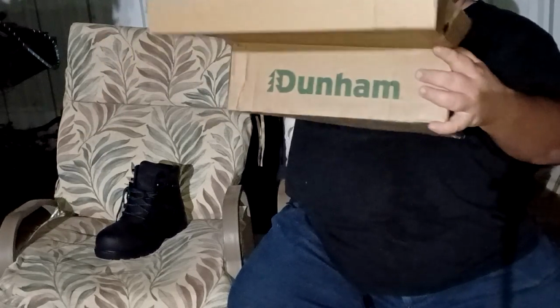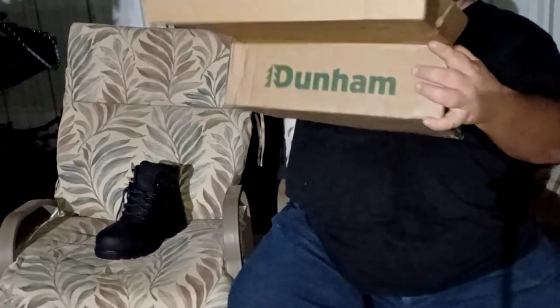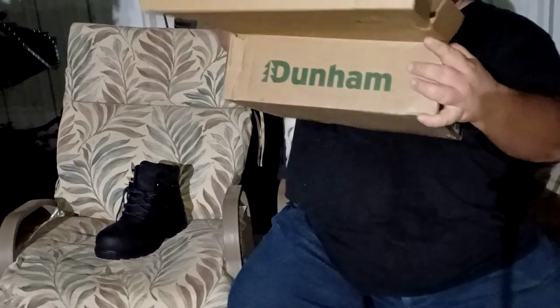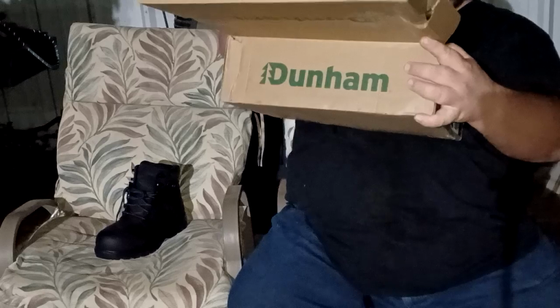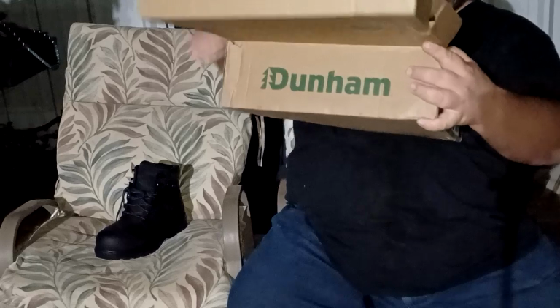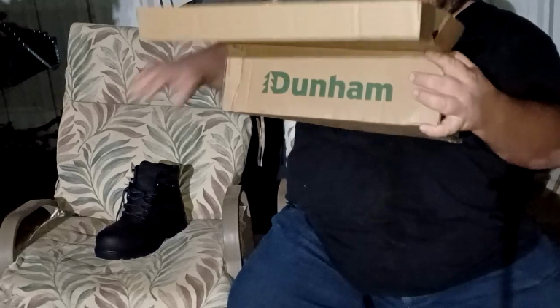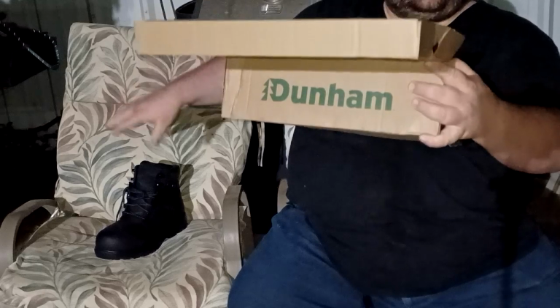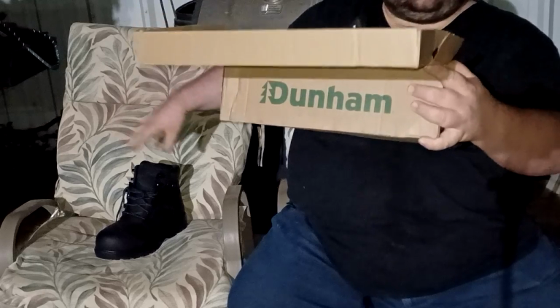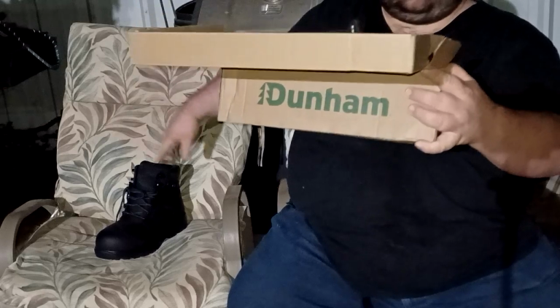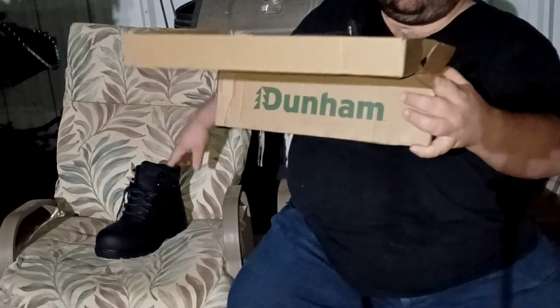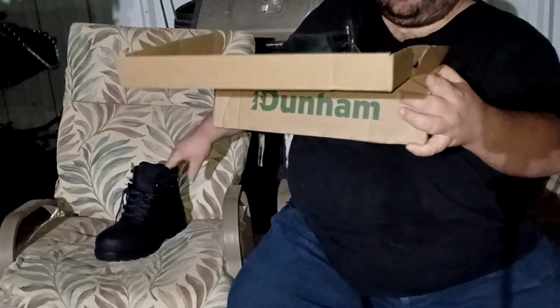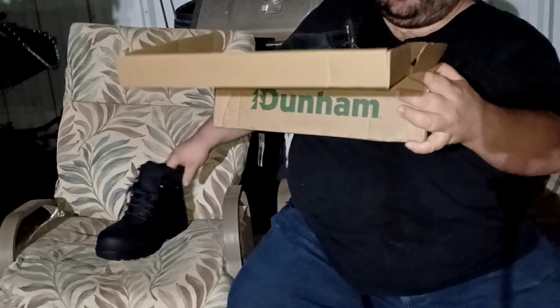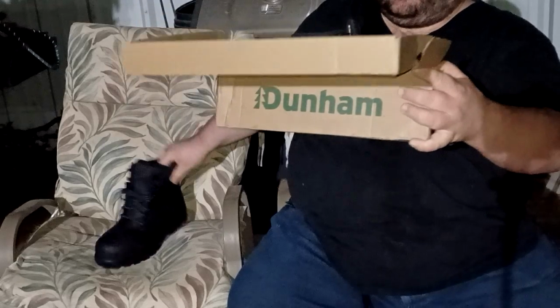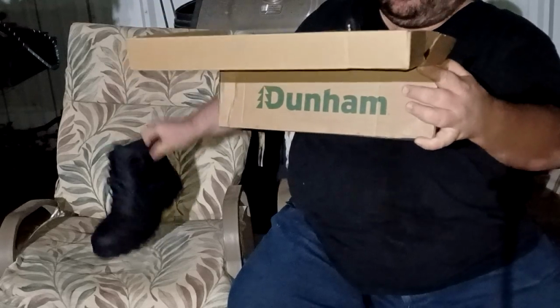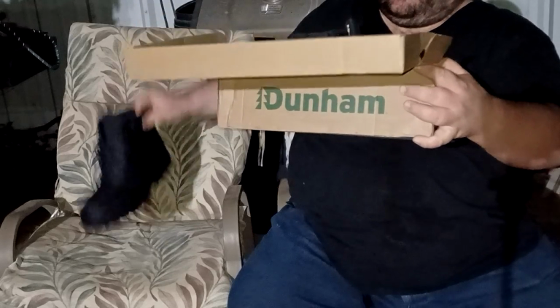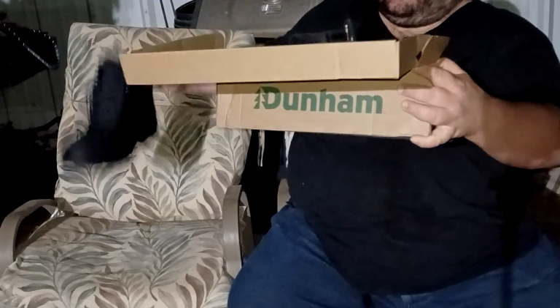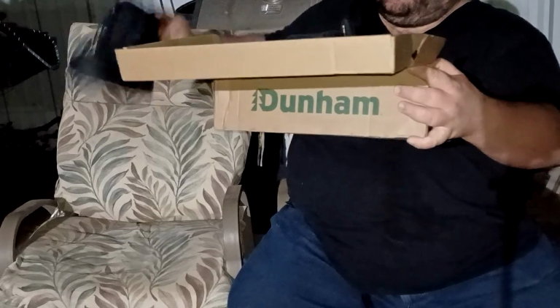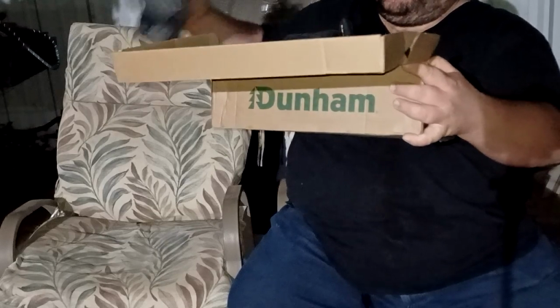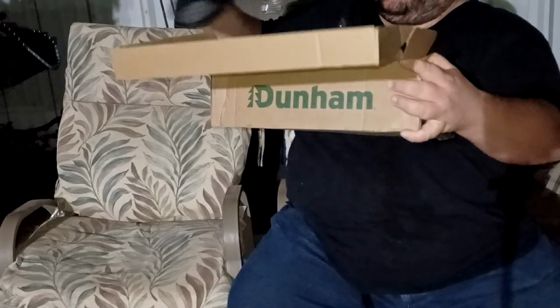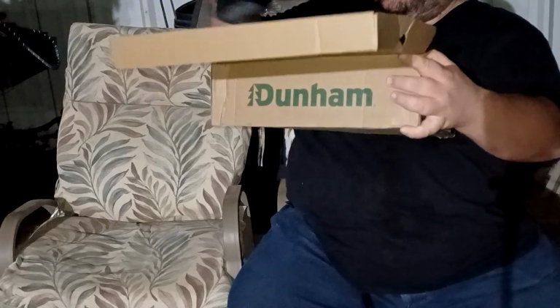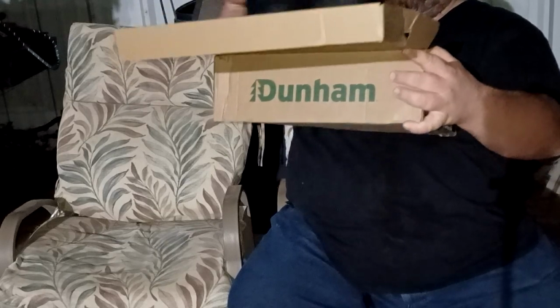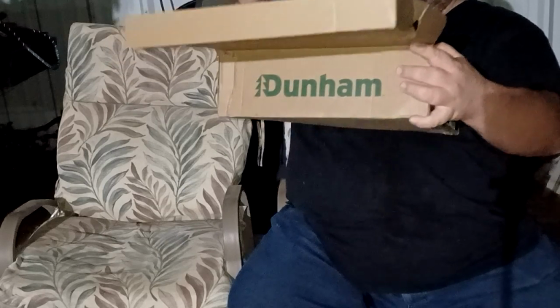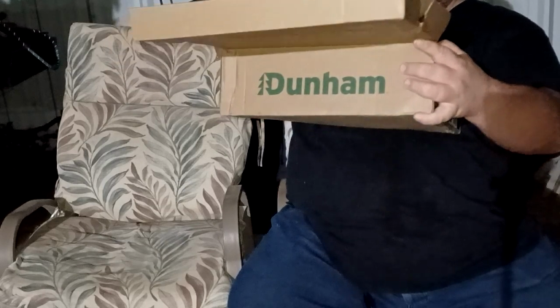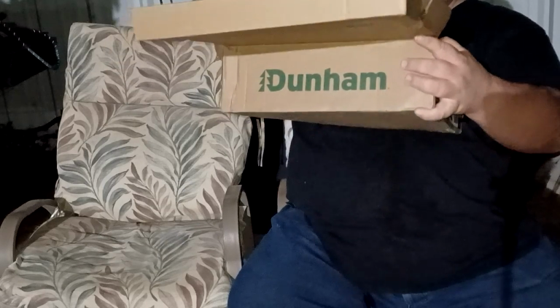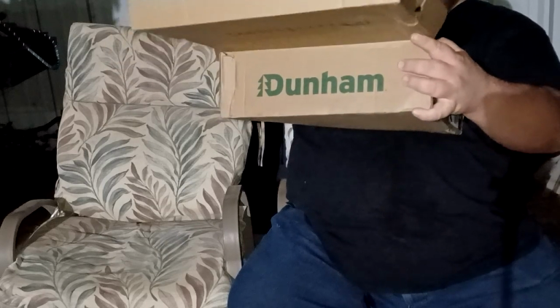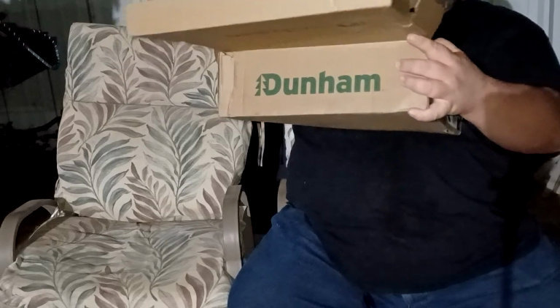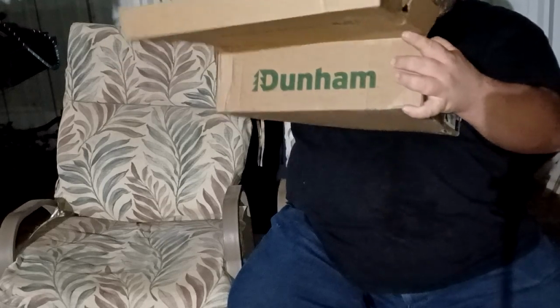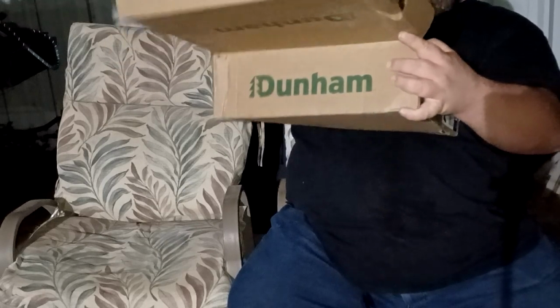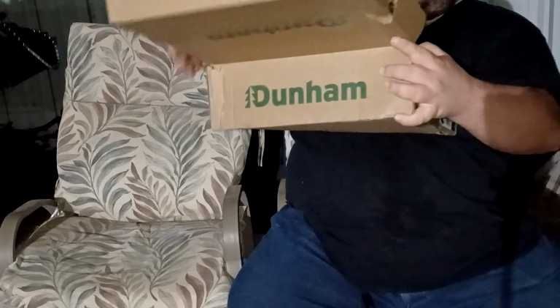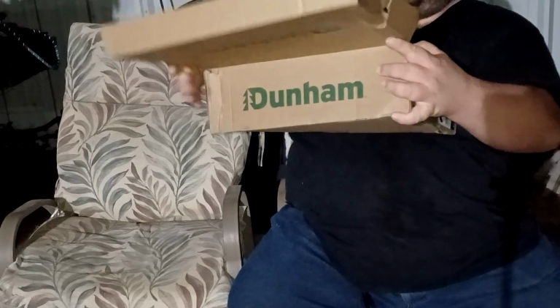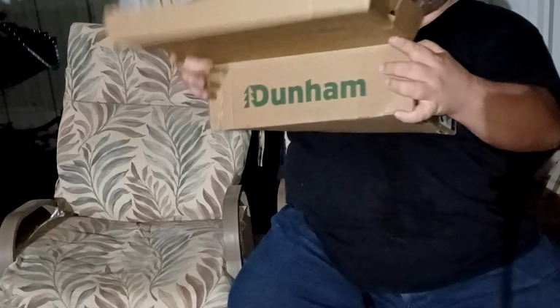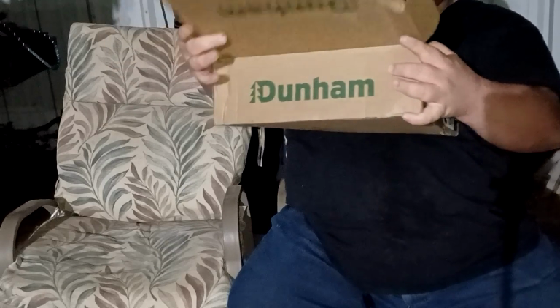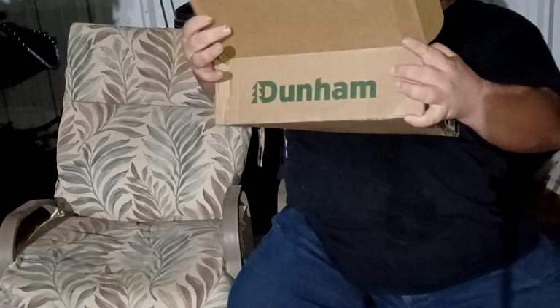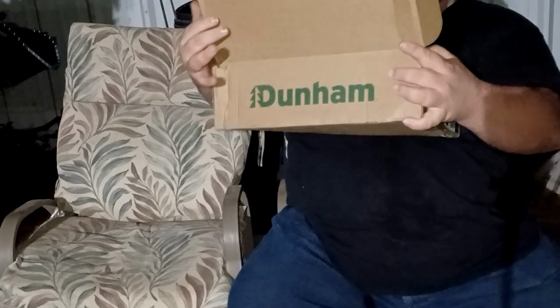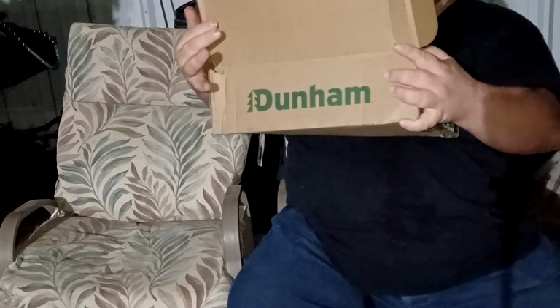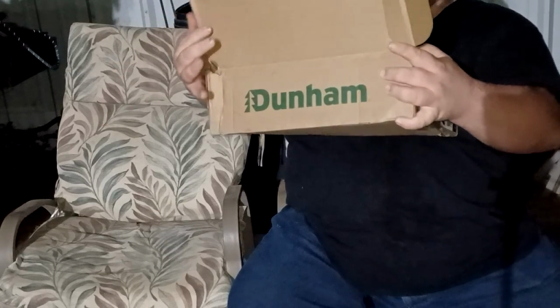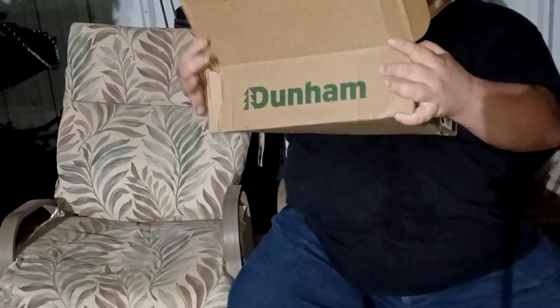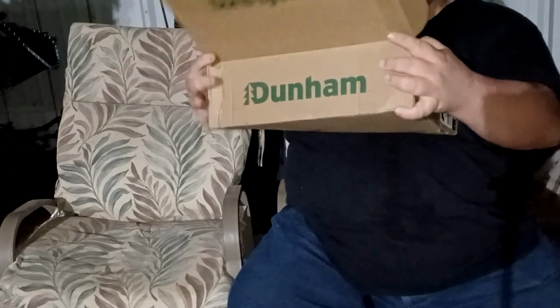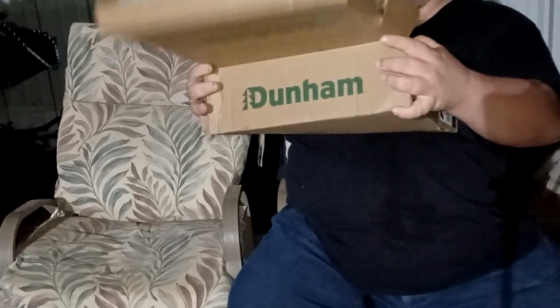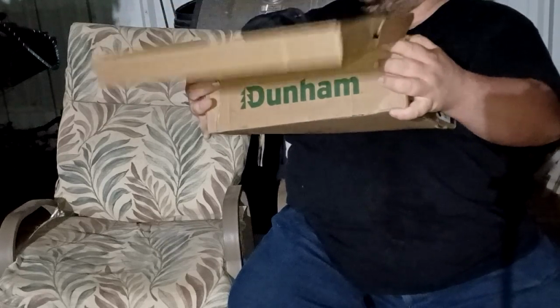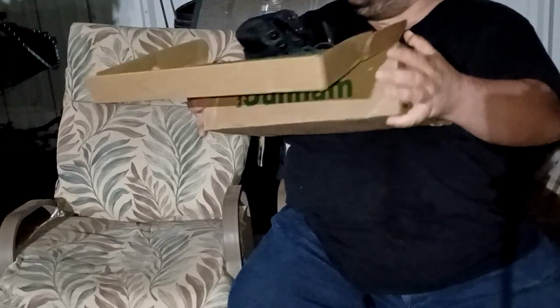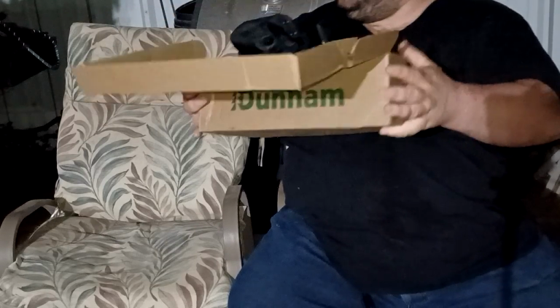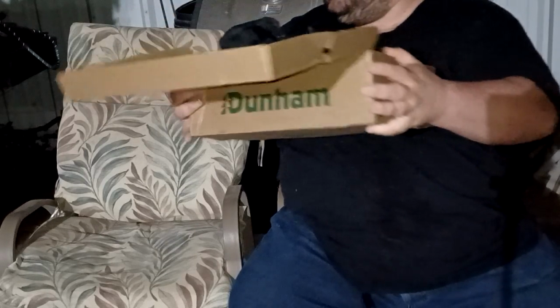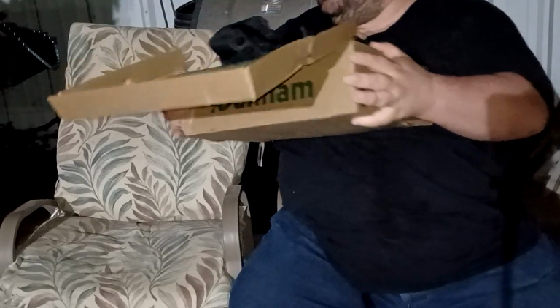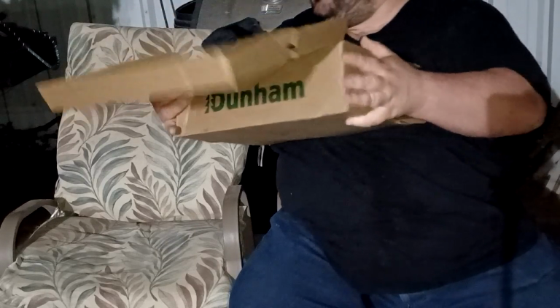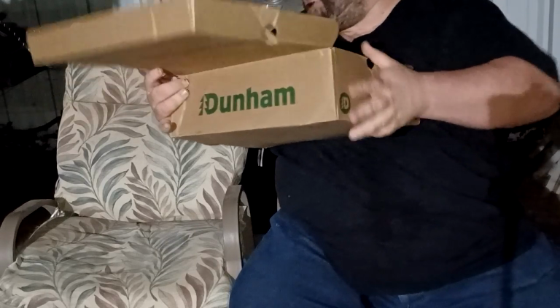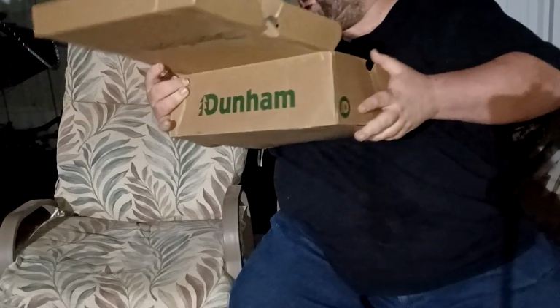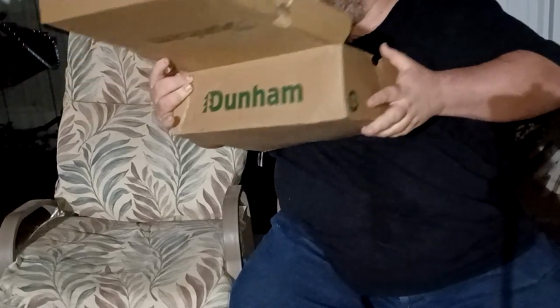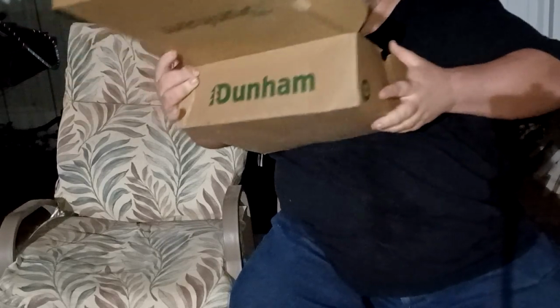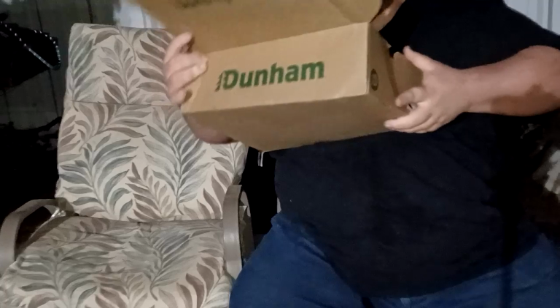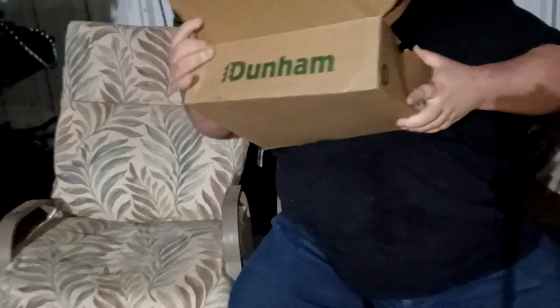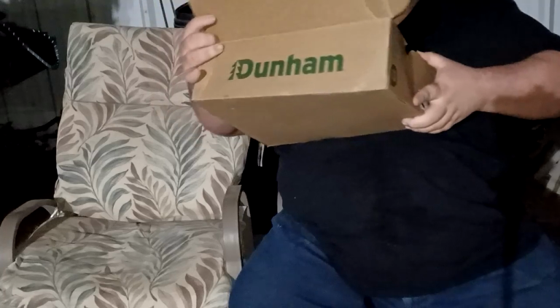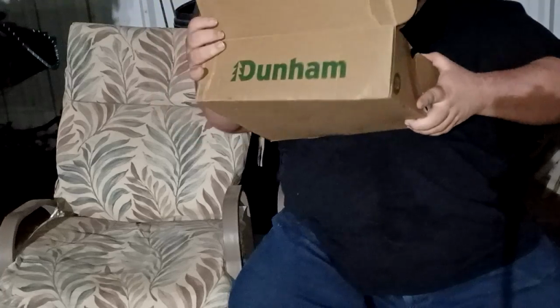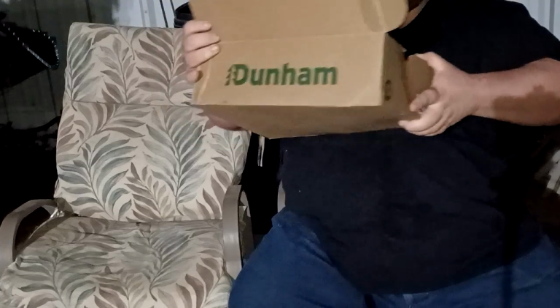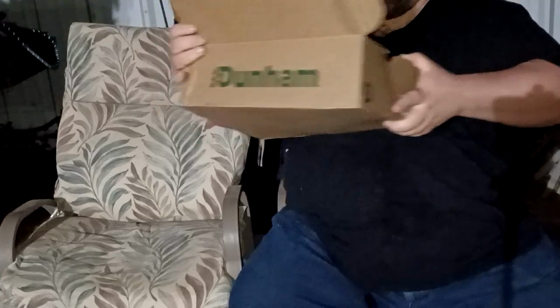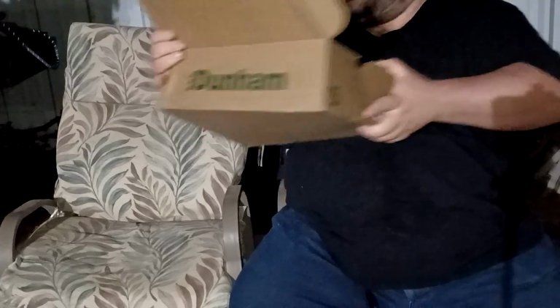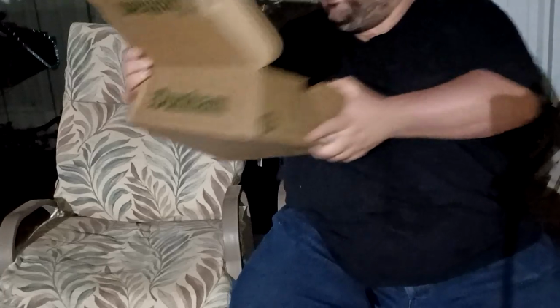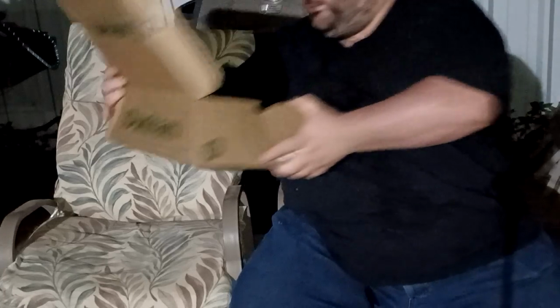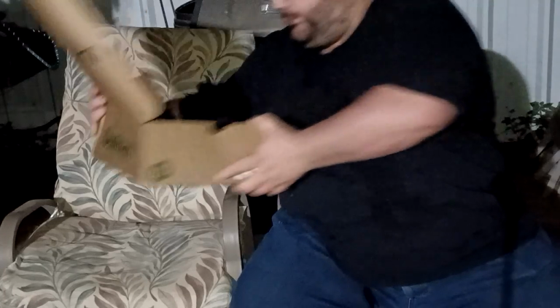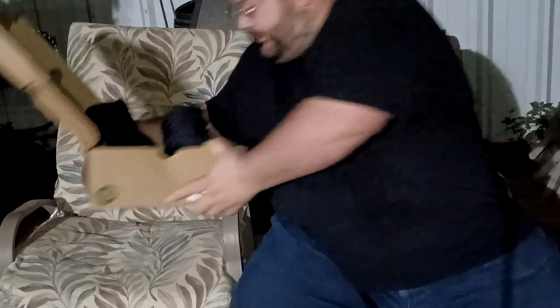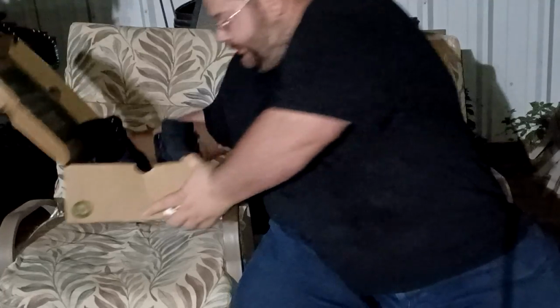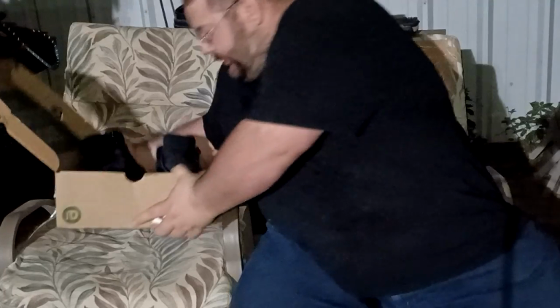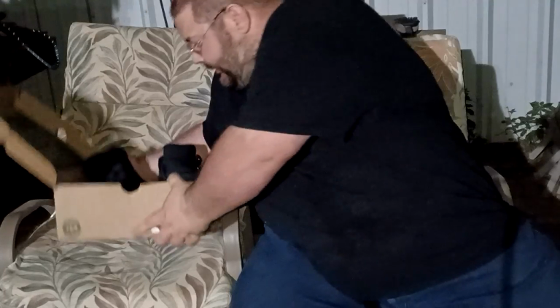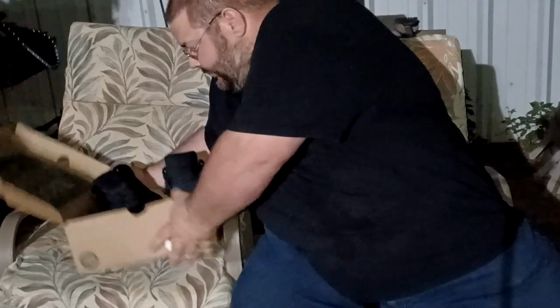I believe I paid $190. It's a little high, but not for what you're getting — you are getting quality boots.